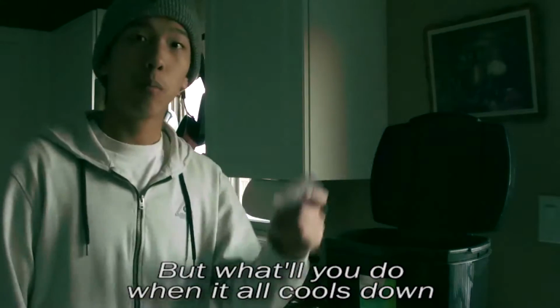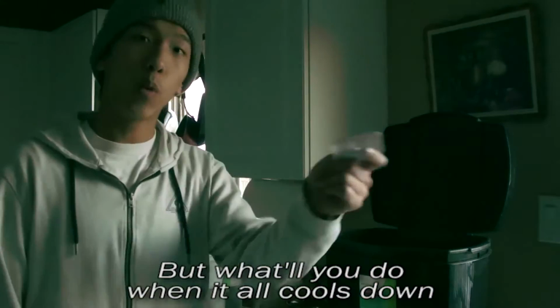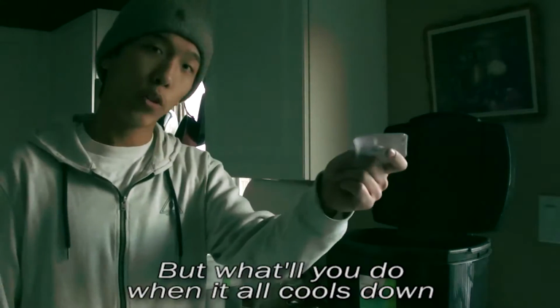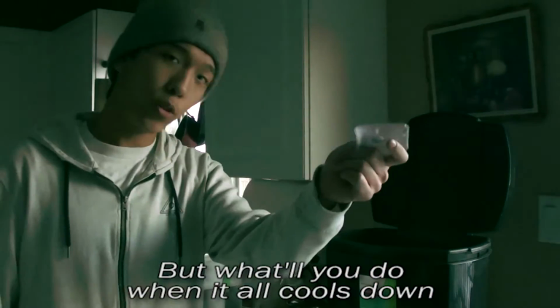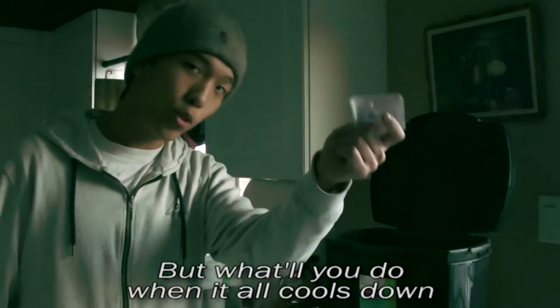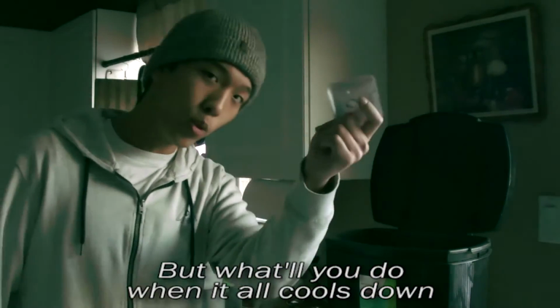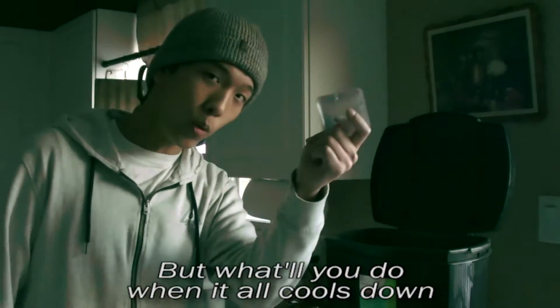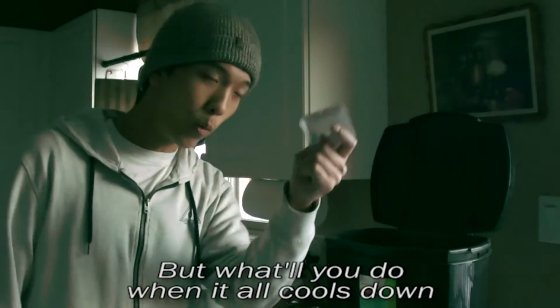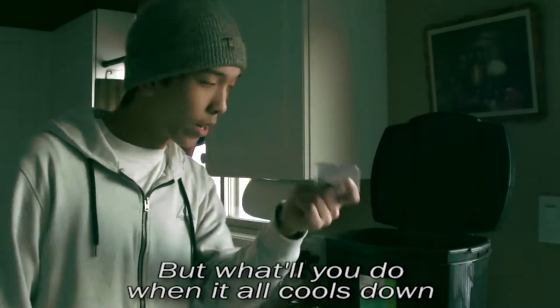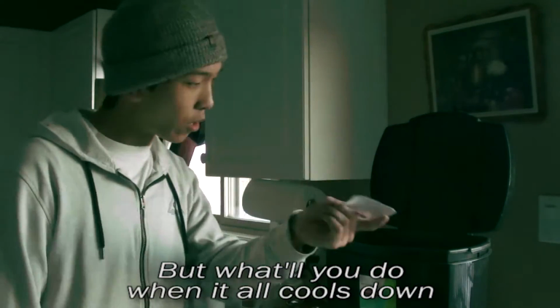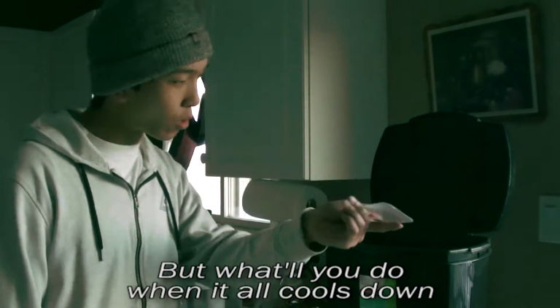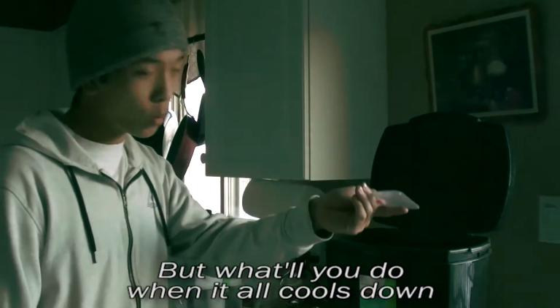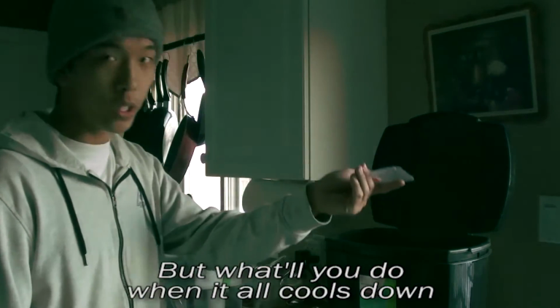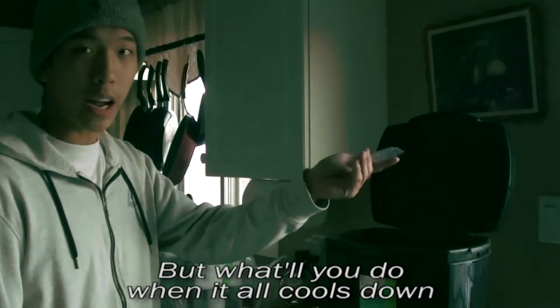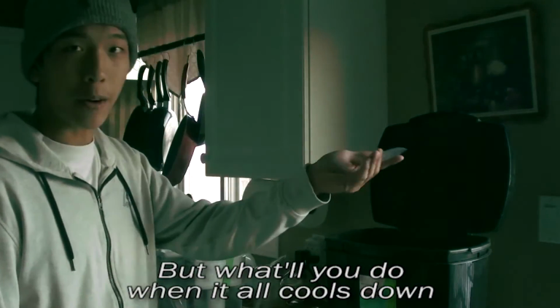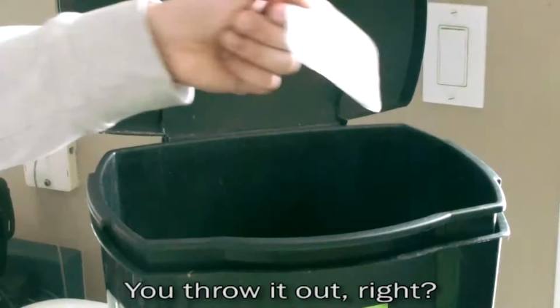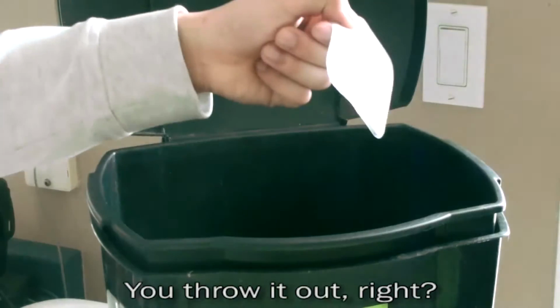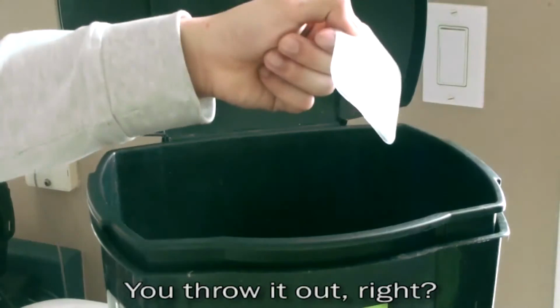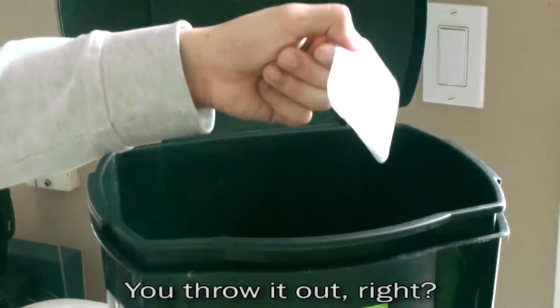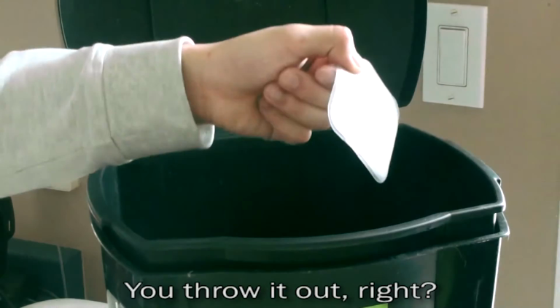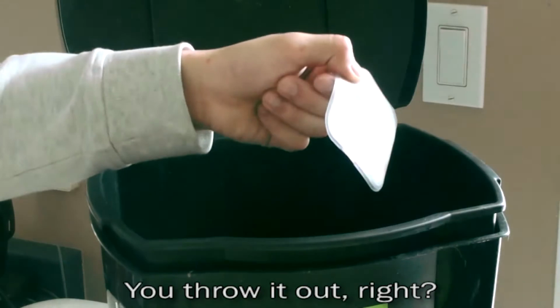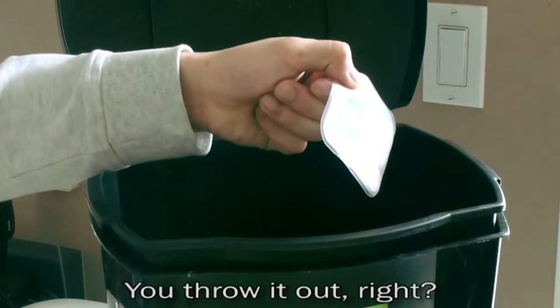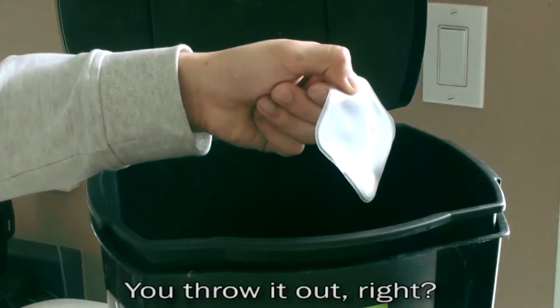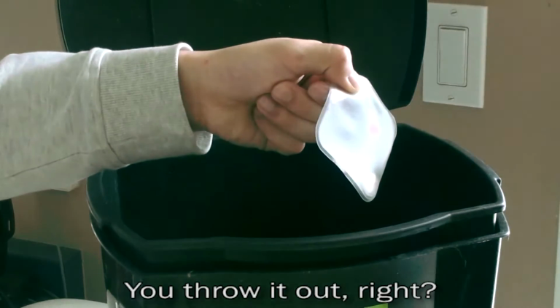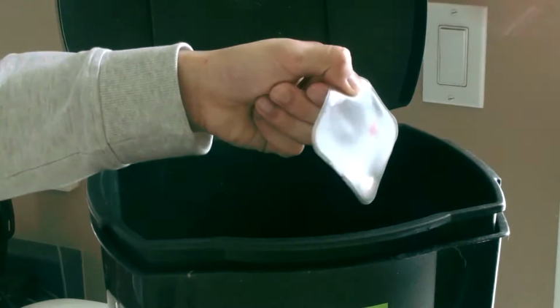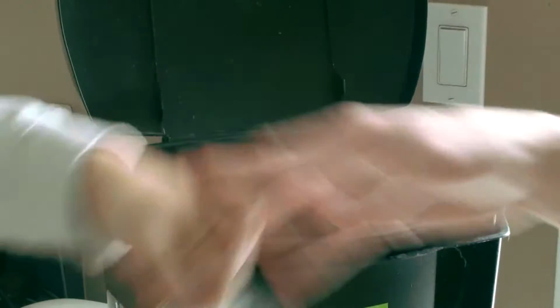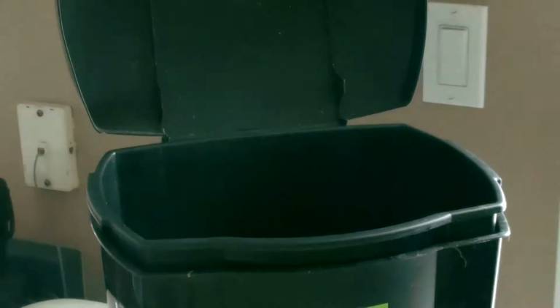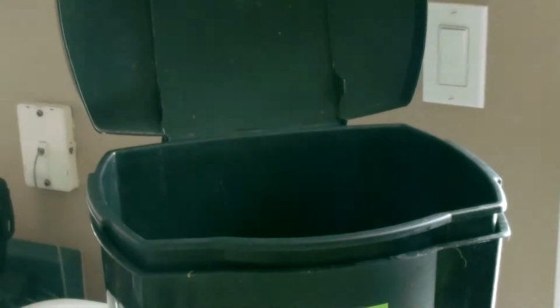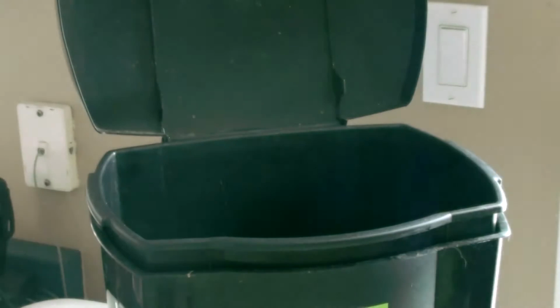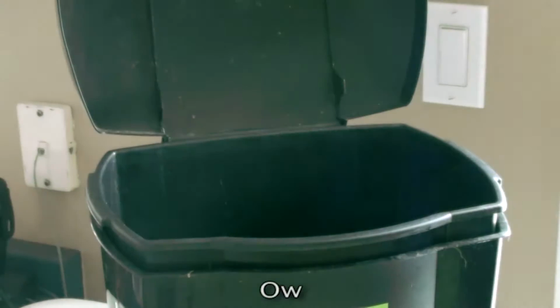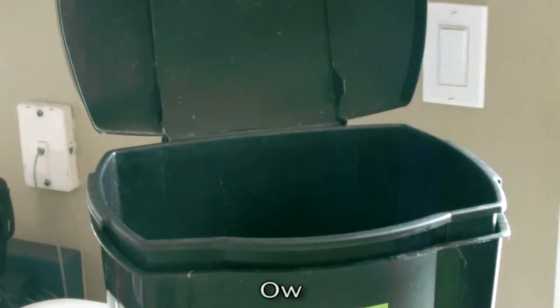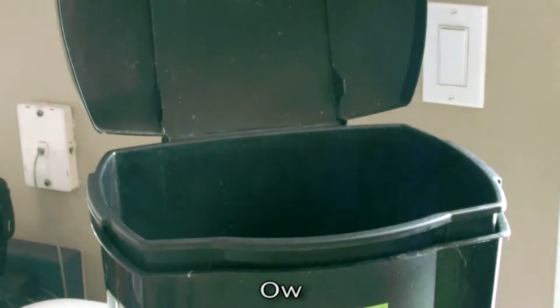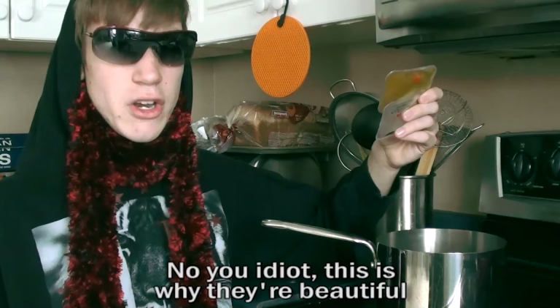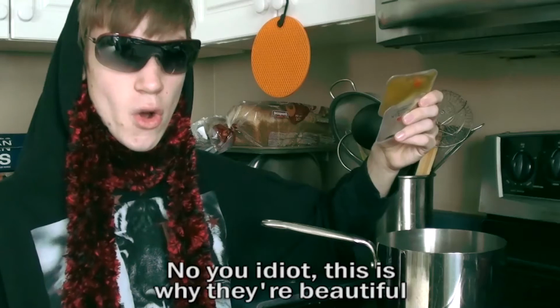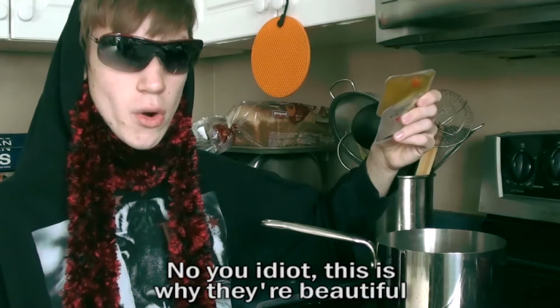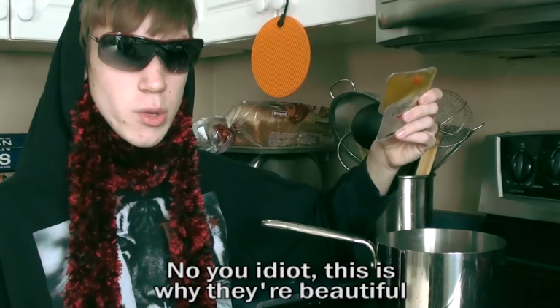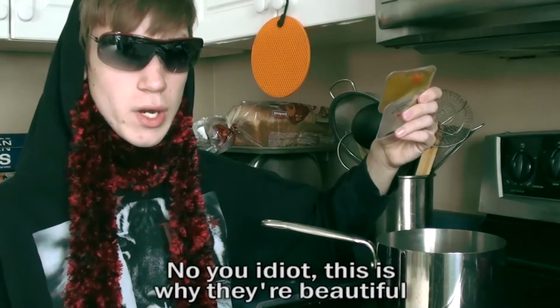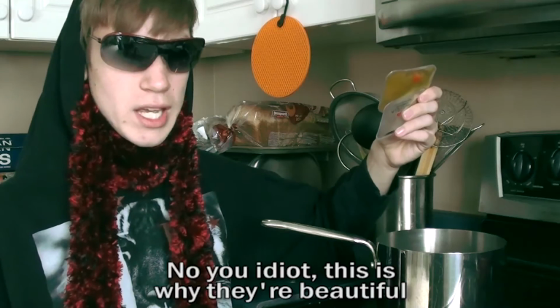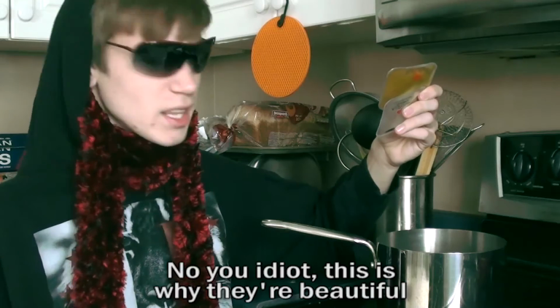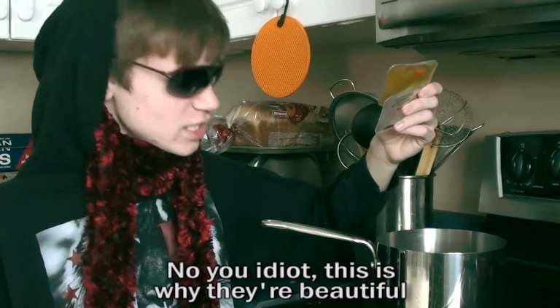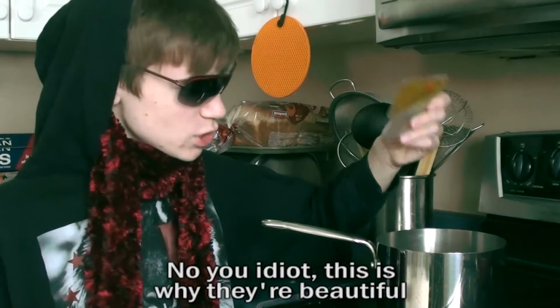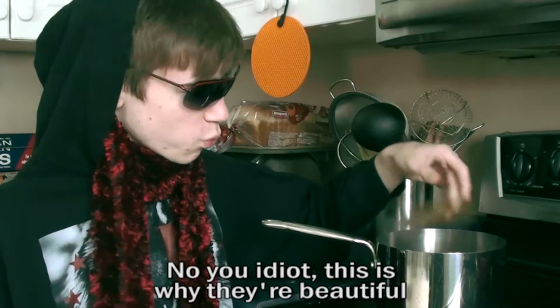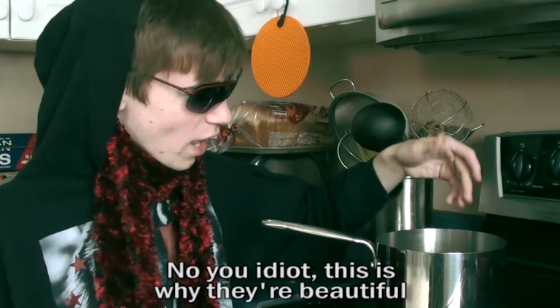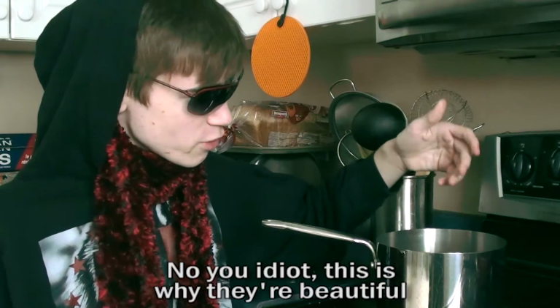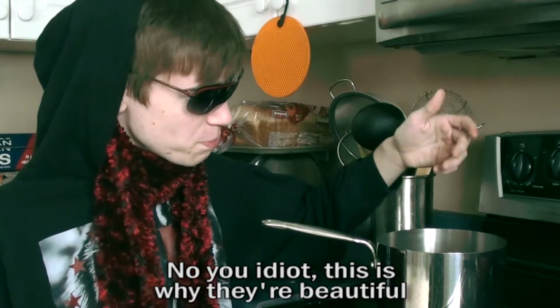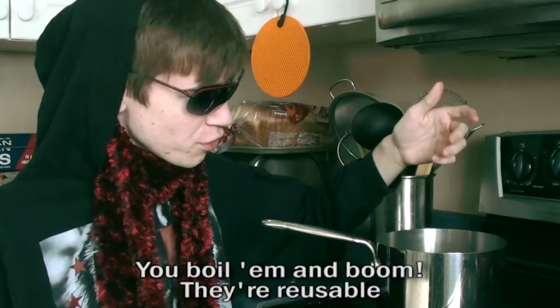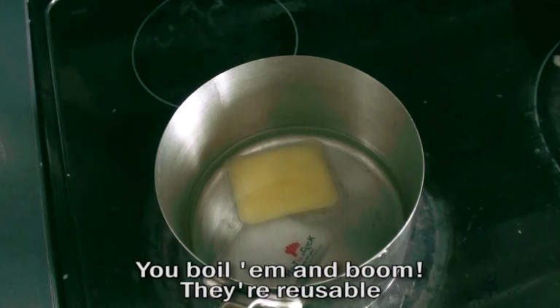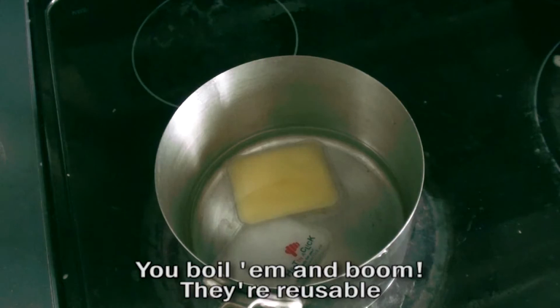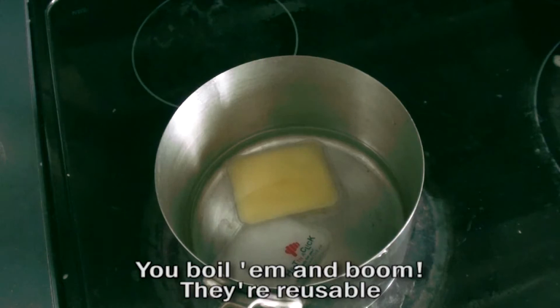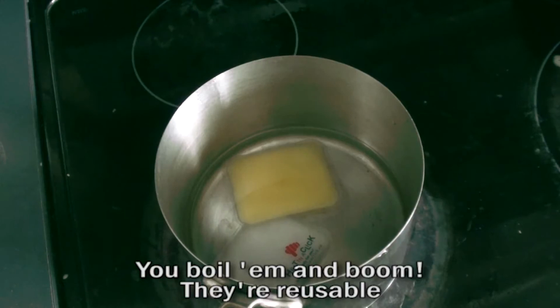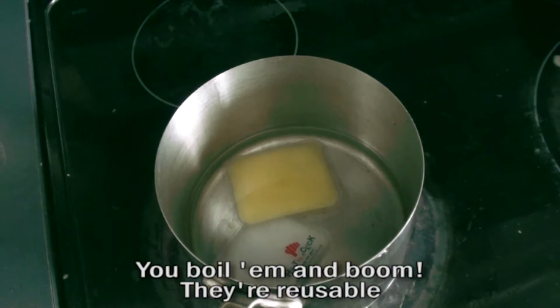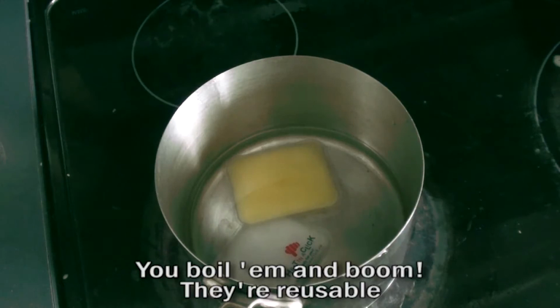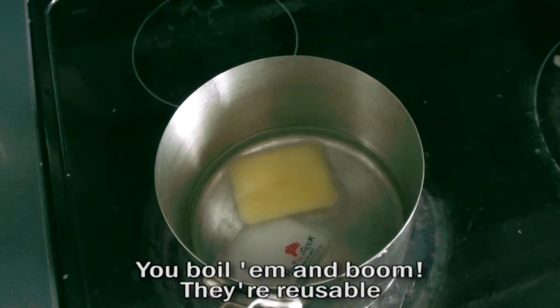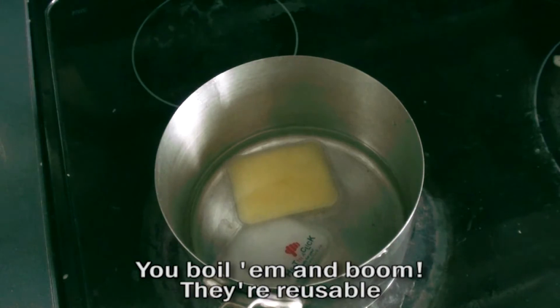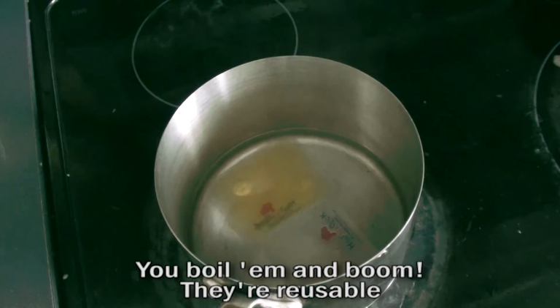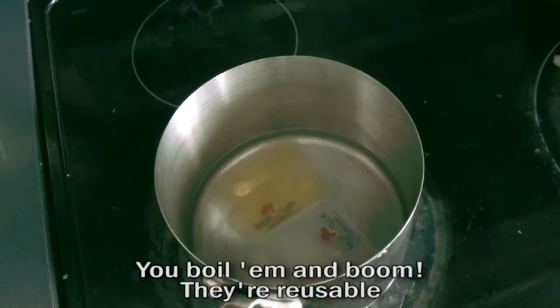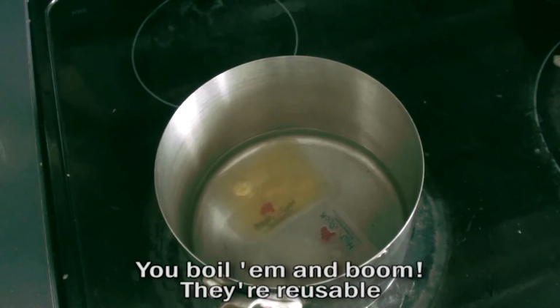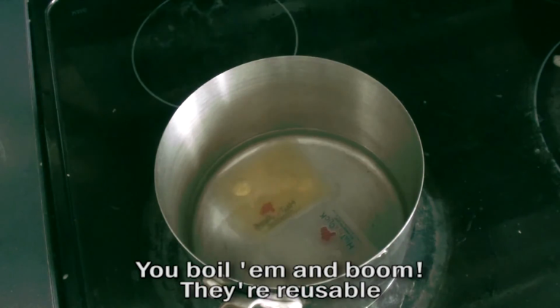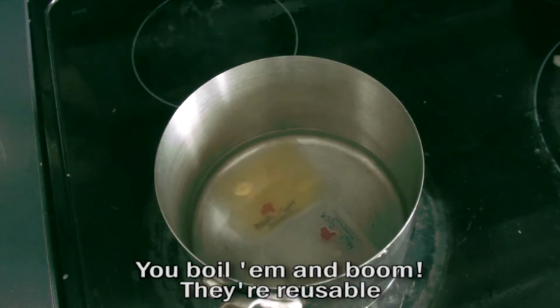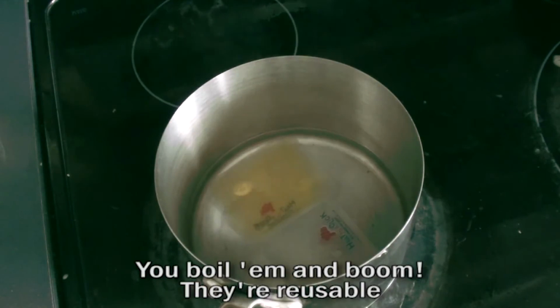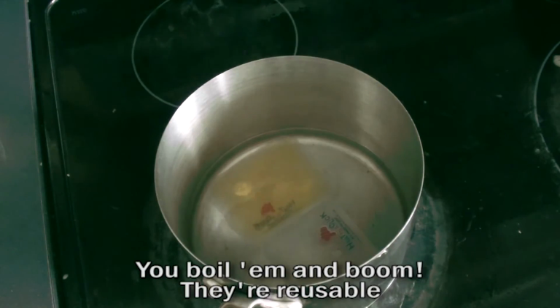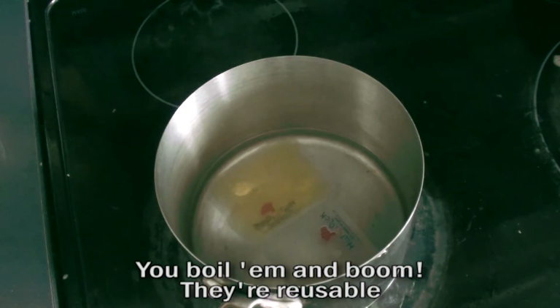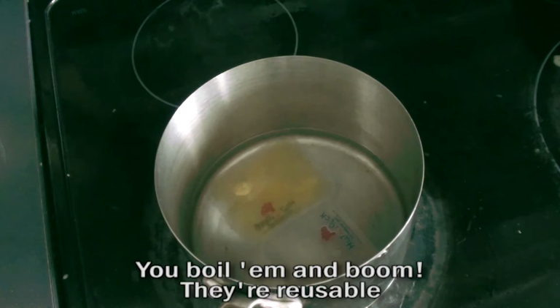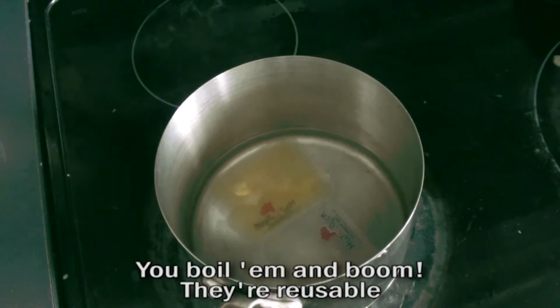But what'll you do when it all cools down? You throw it out, right? No, you idiot. This is why they're beautiful — you boil them and boom, they're reusable.